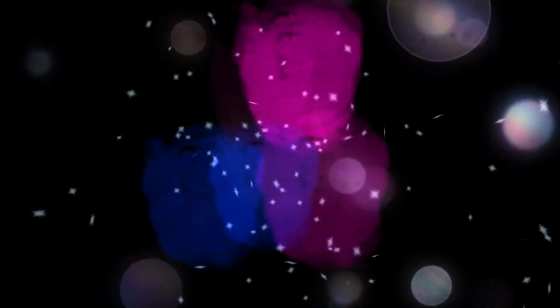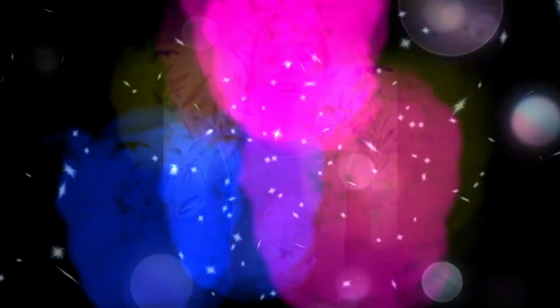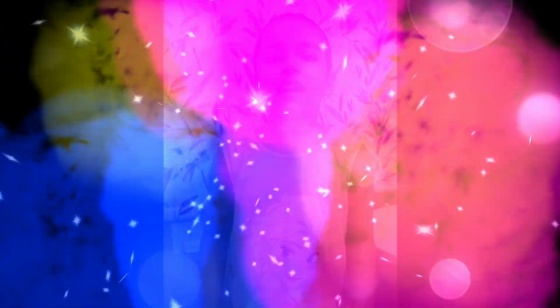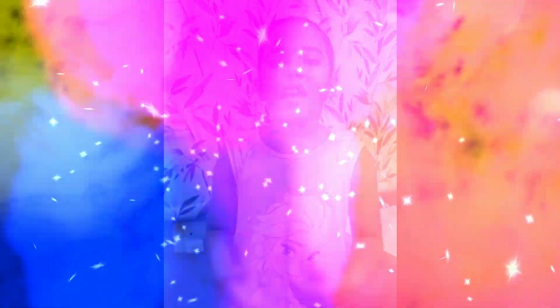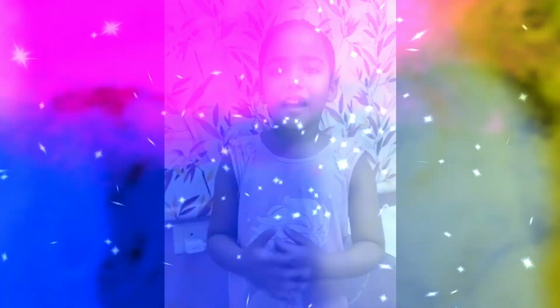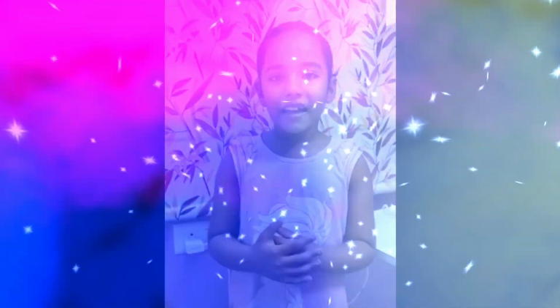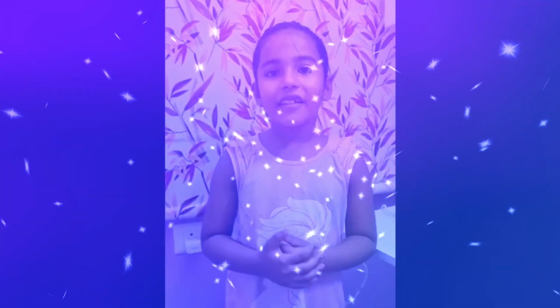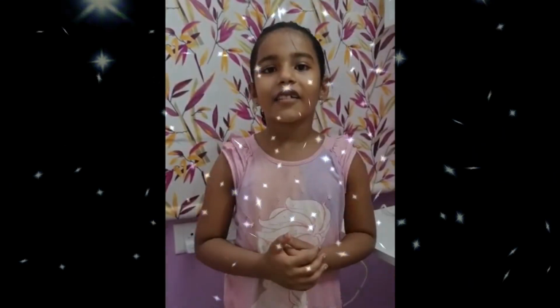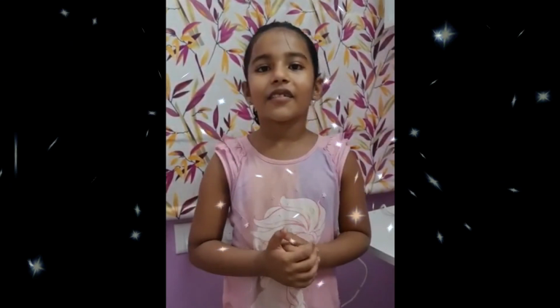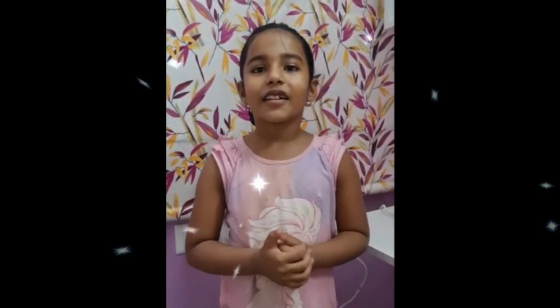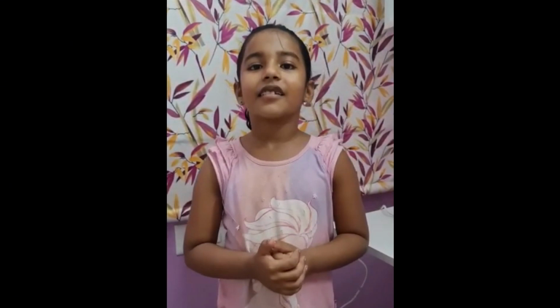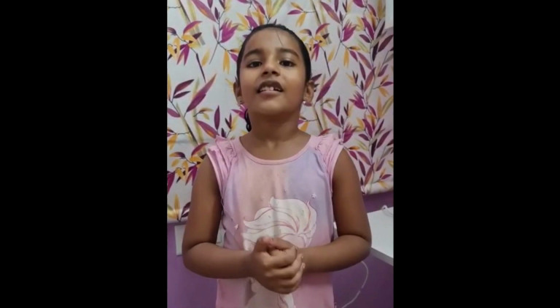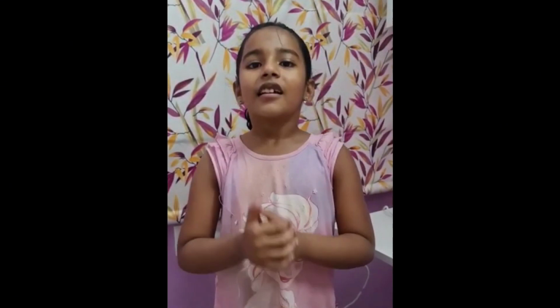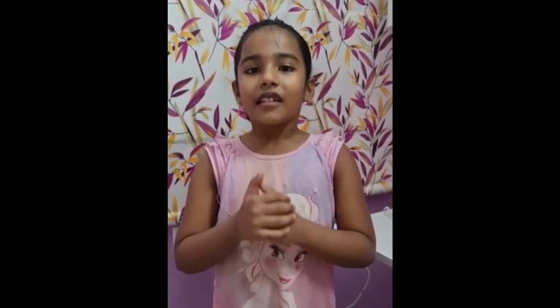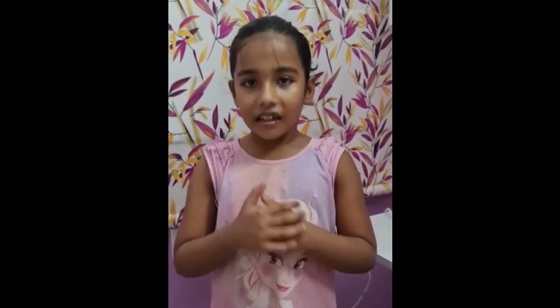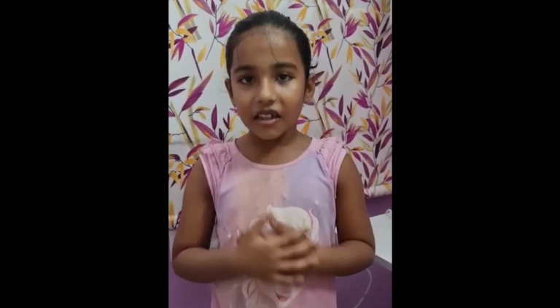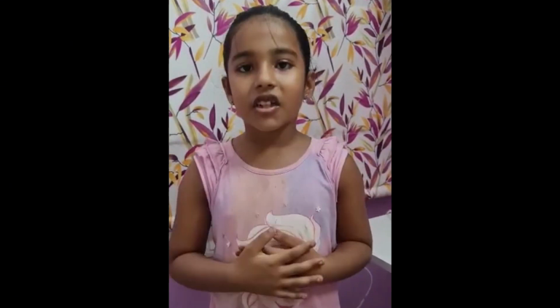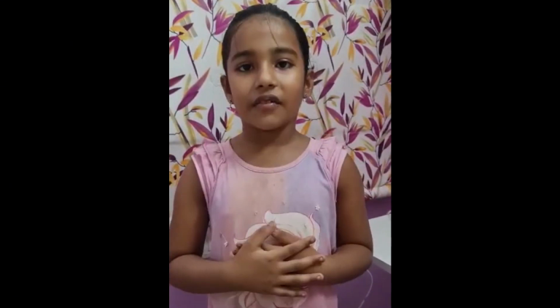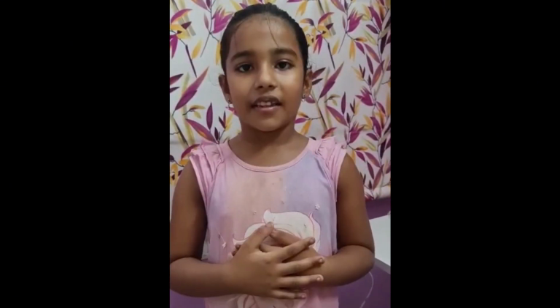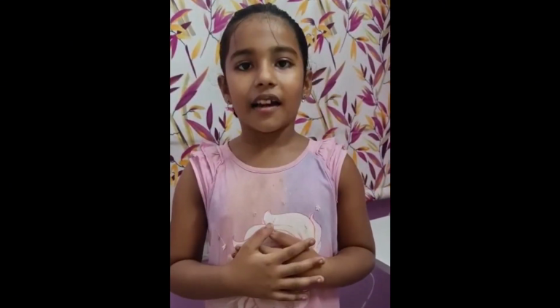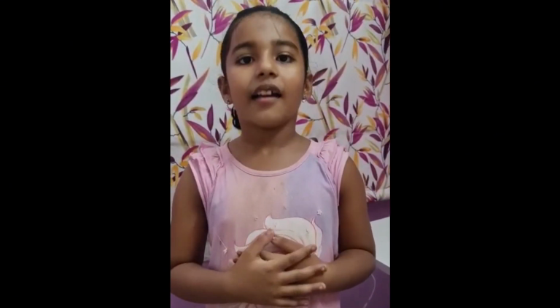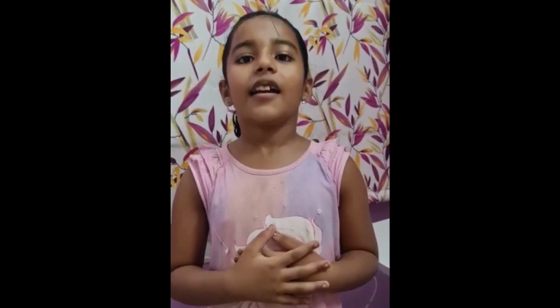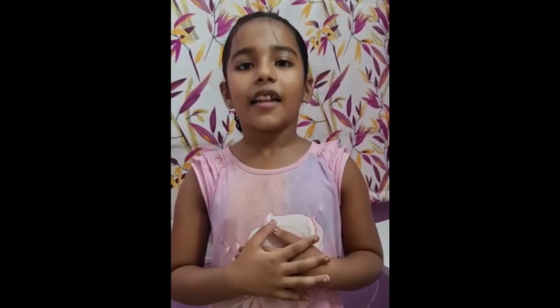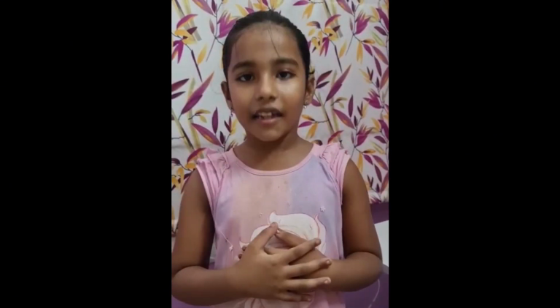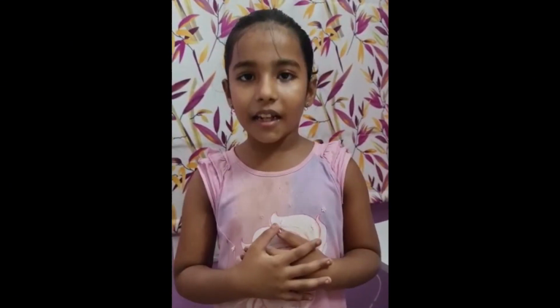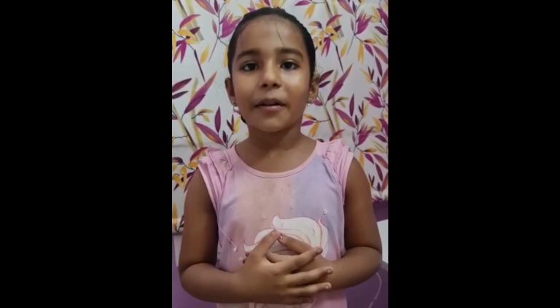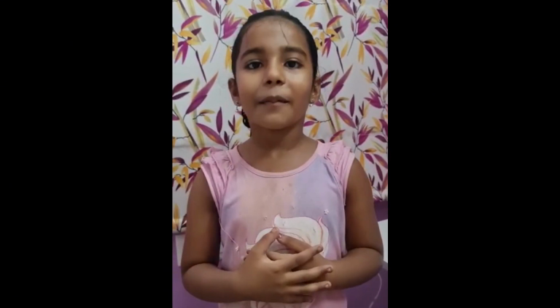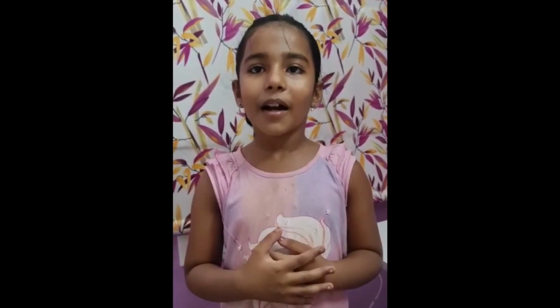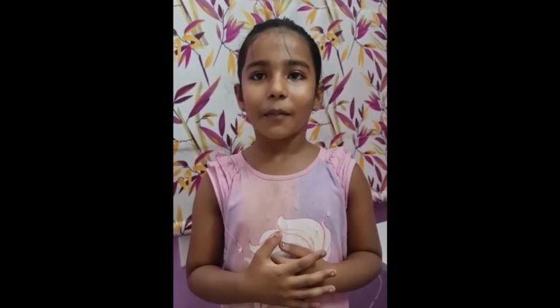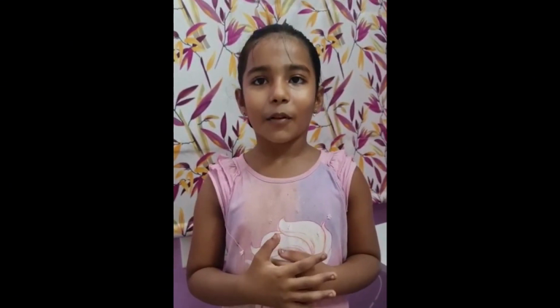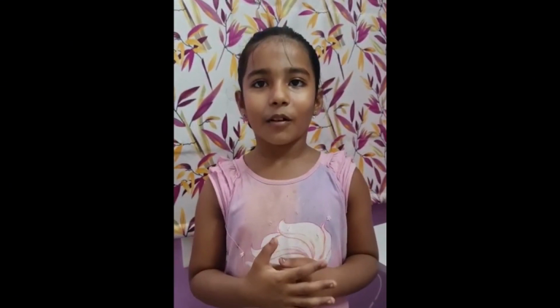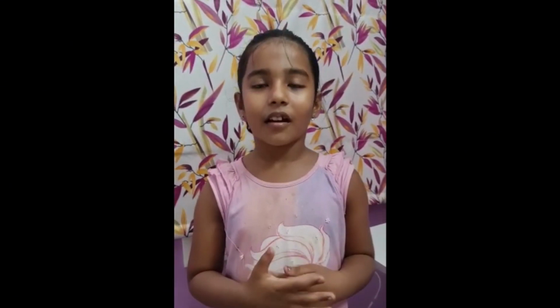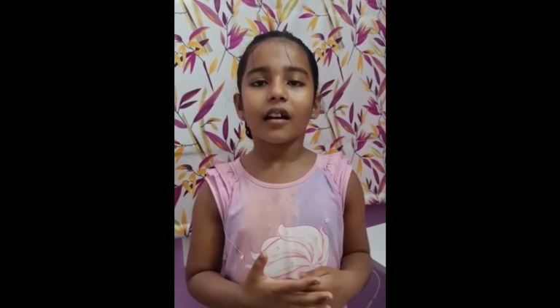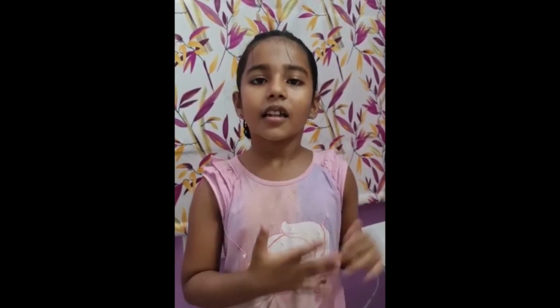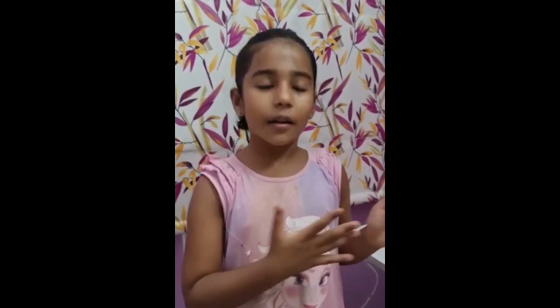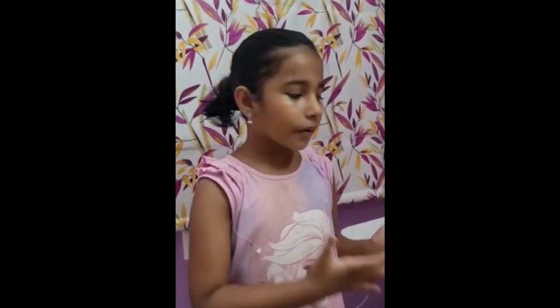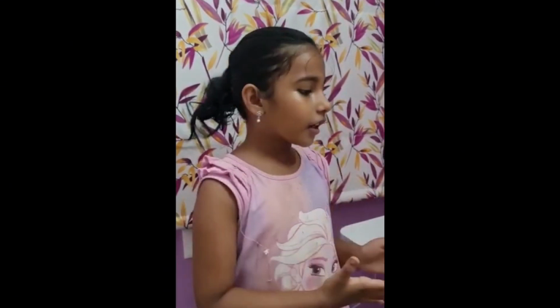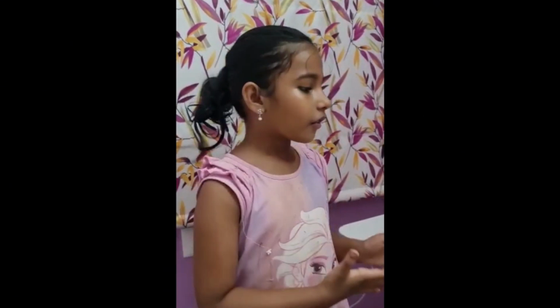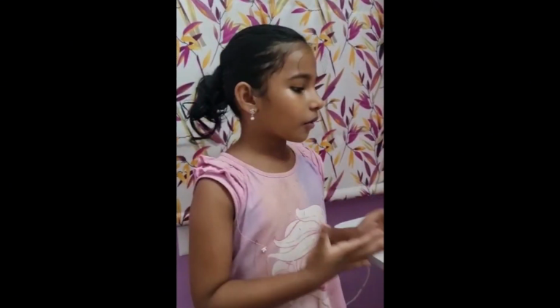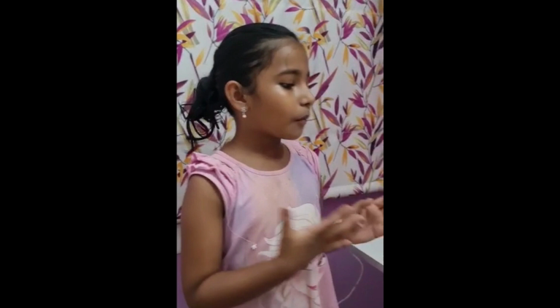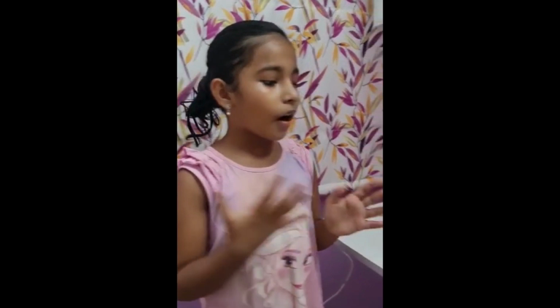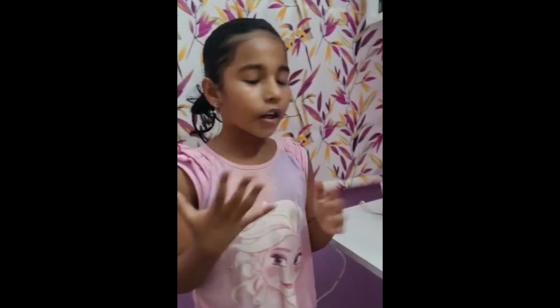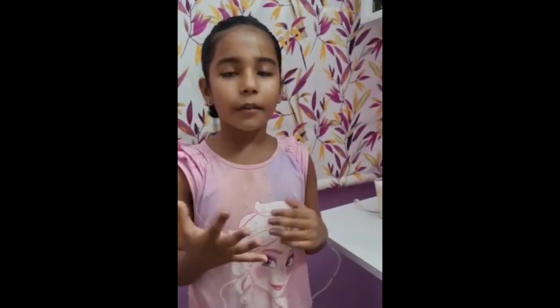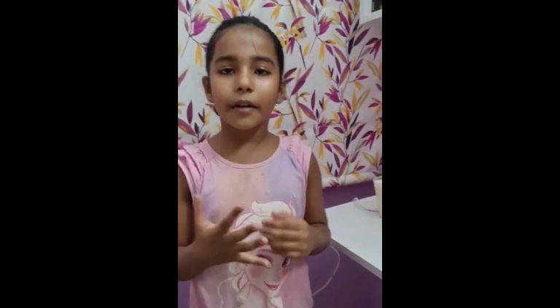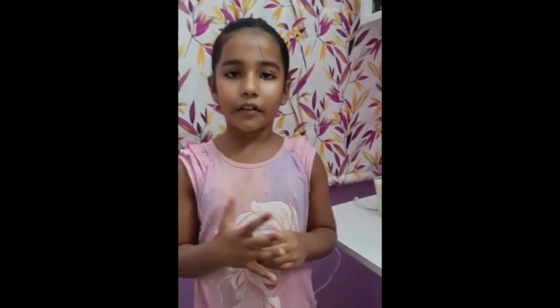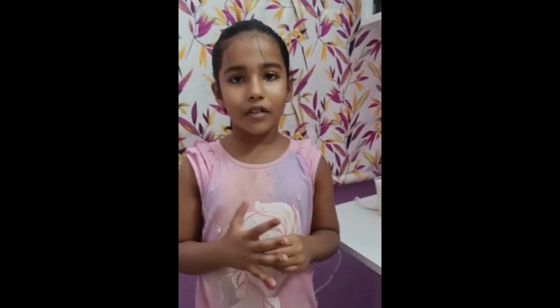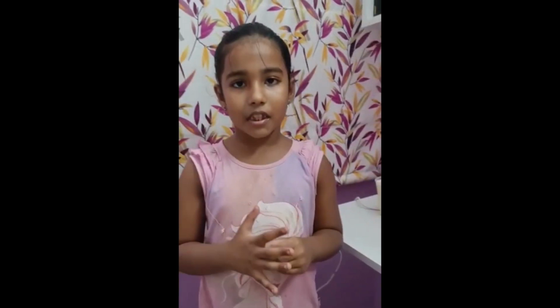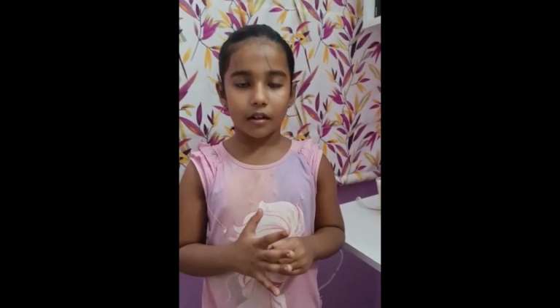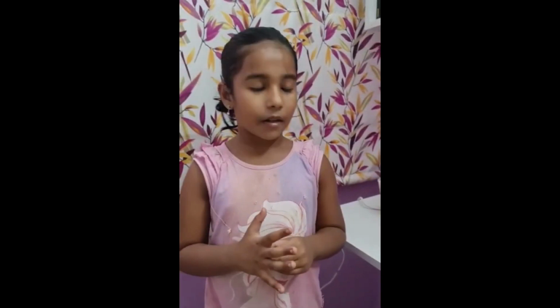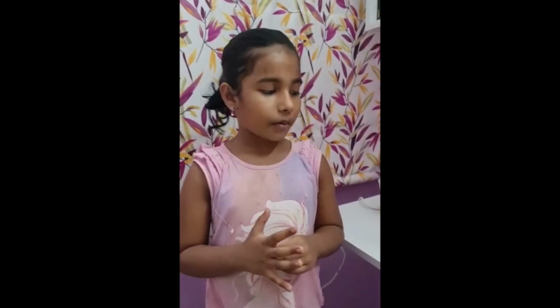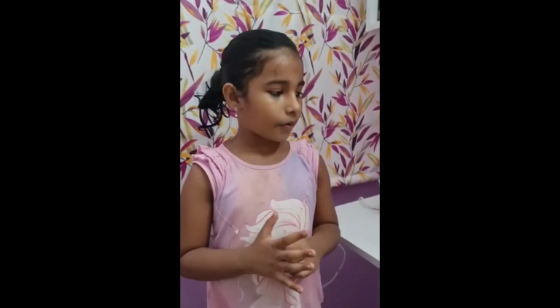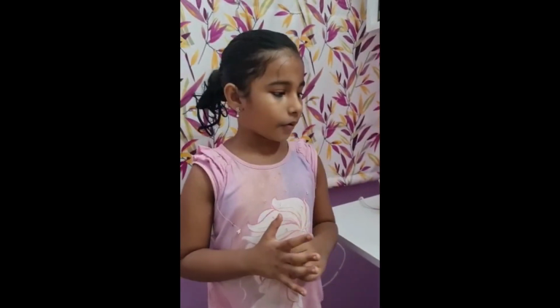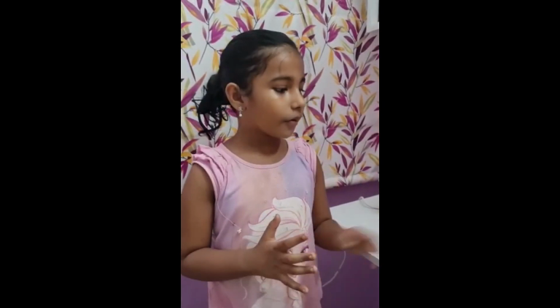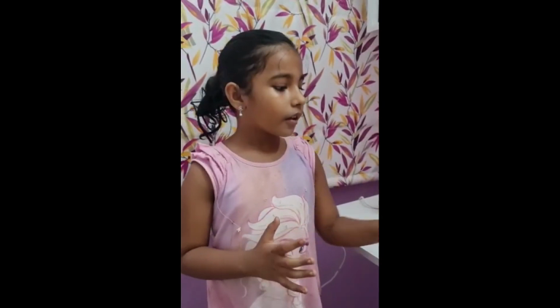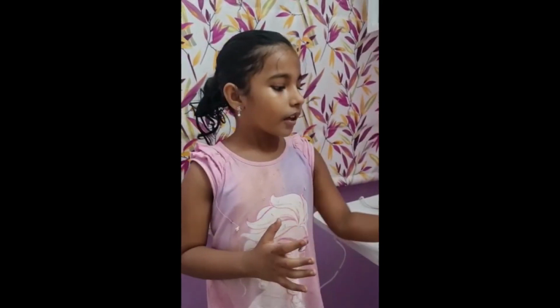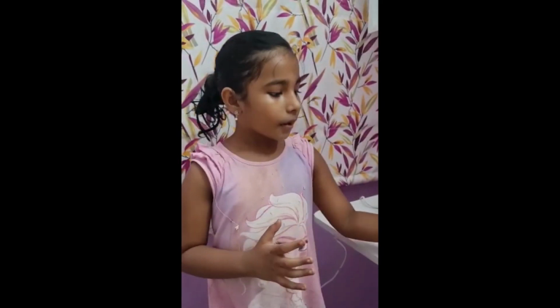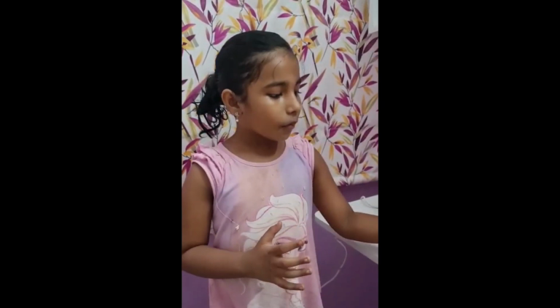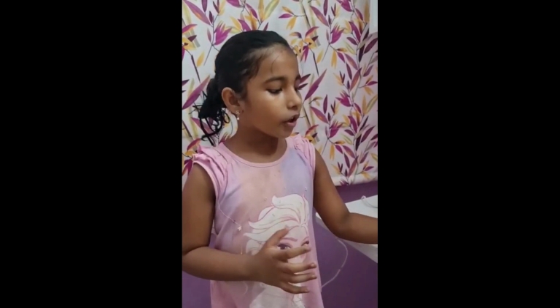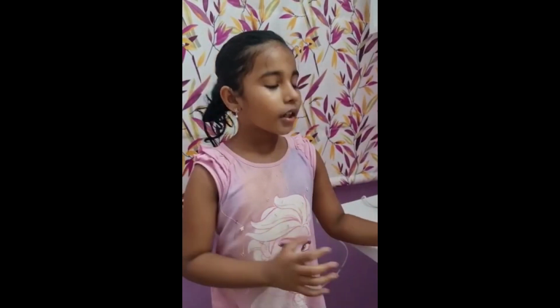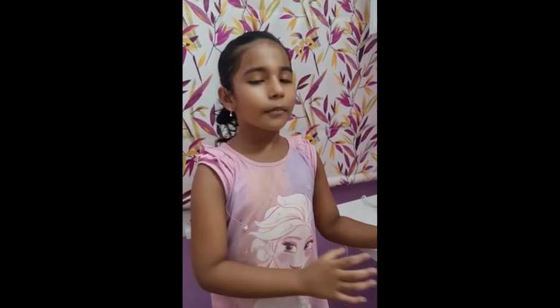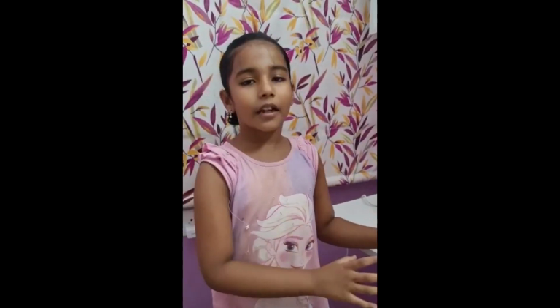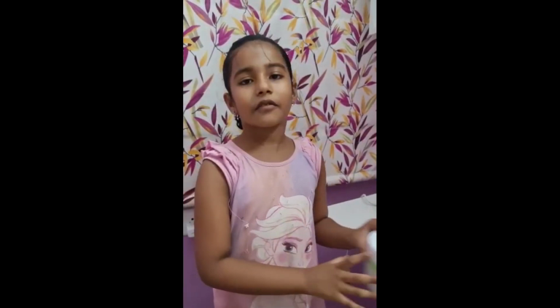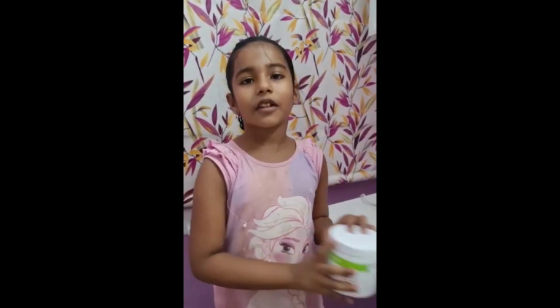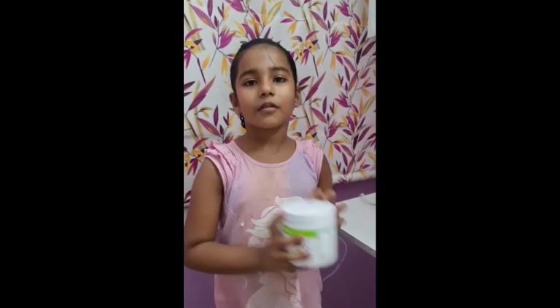Hi everyone! My name is Jeevita. Let's talk about morning breakfast.